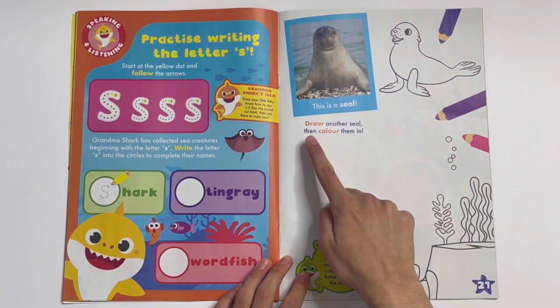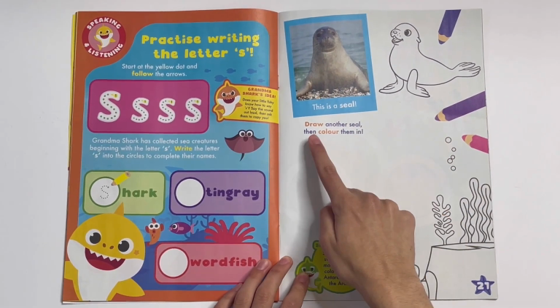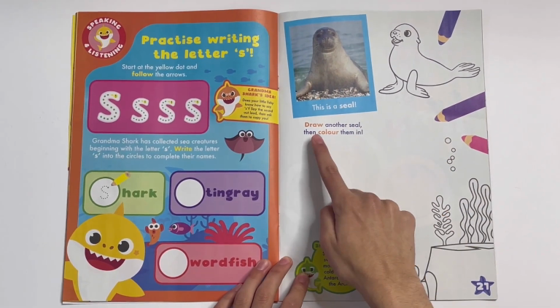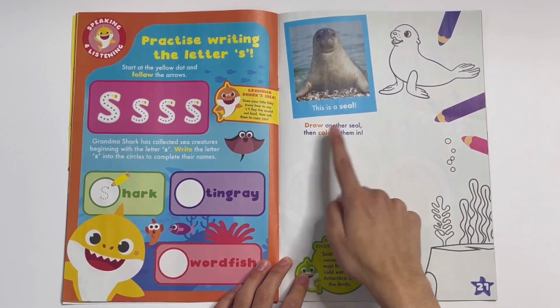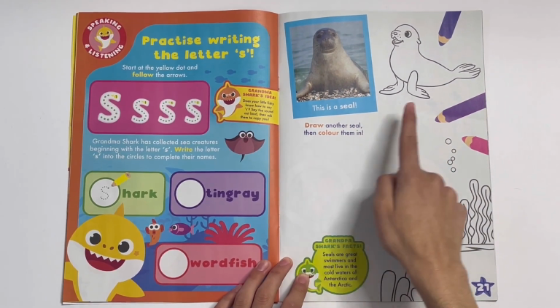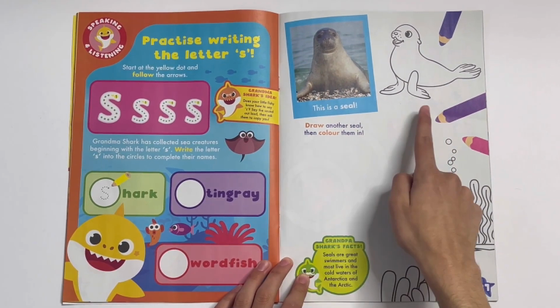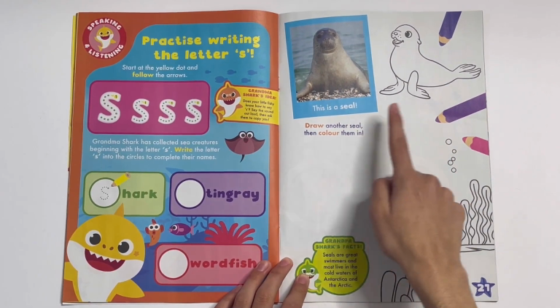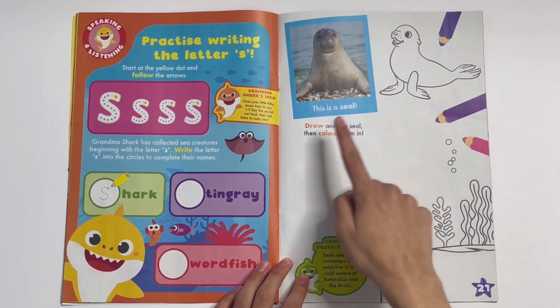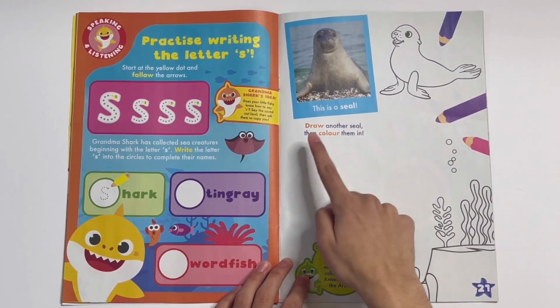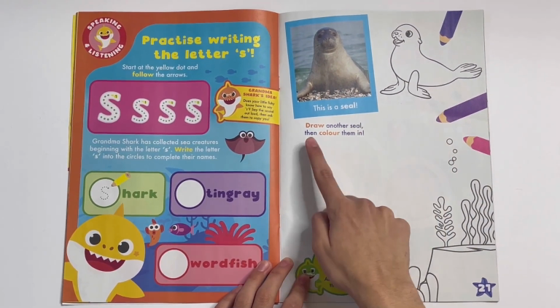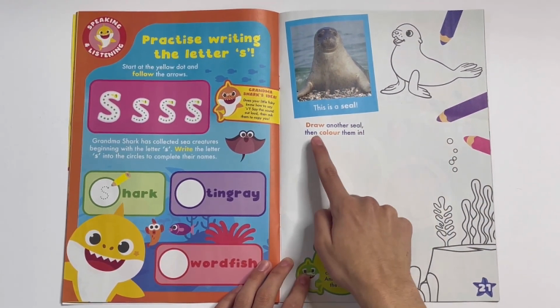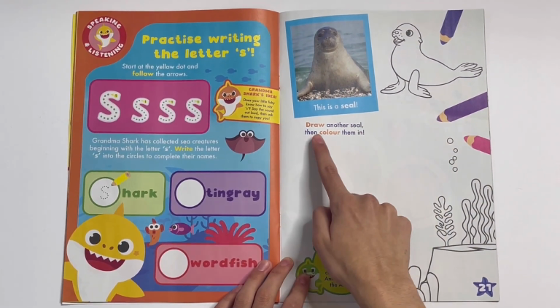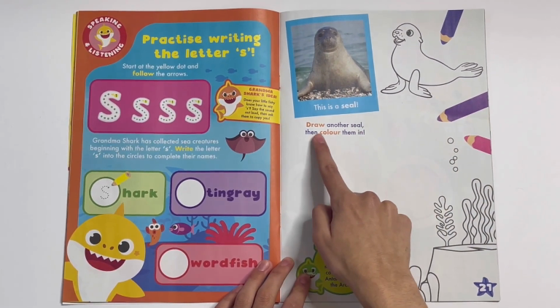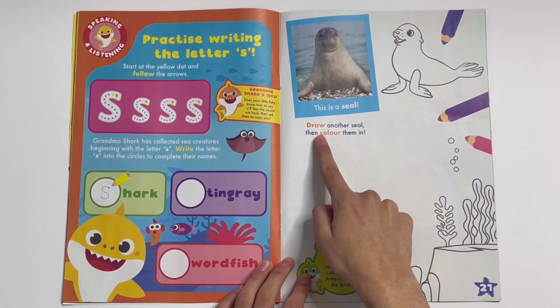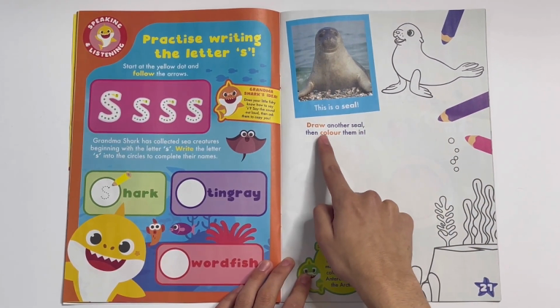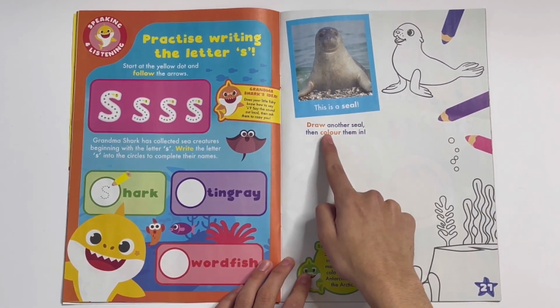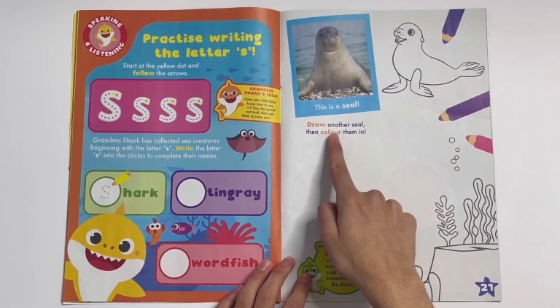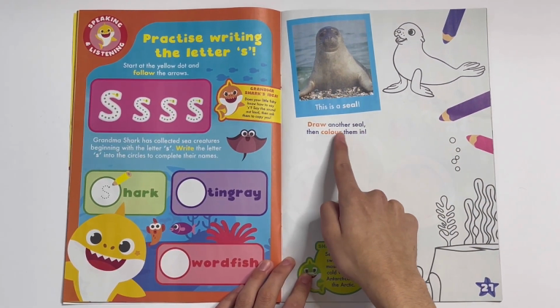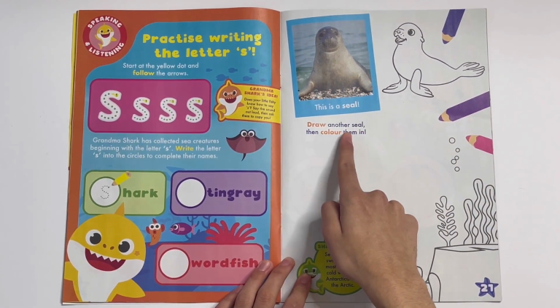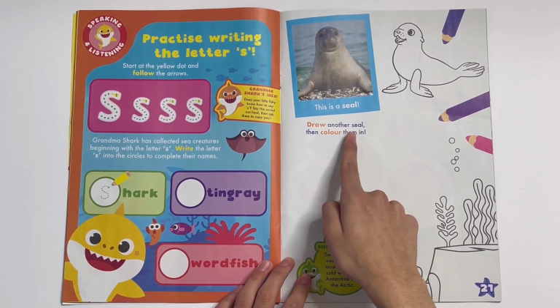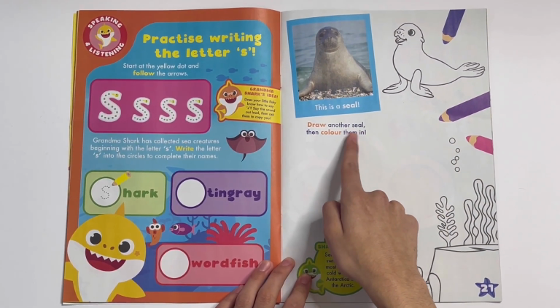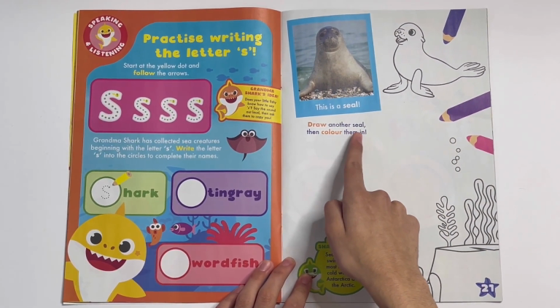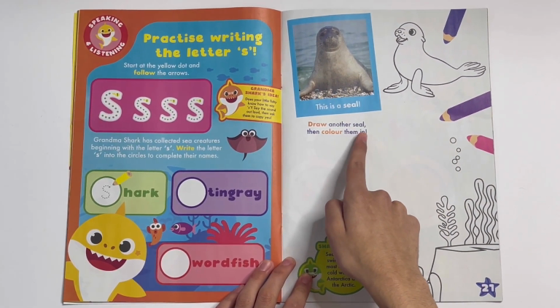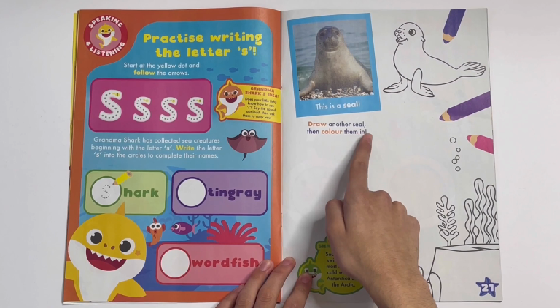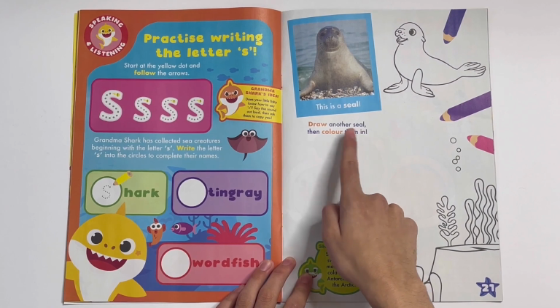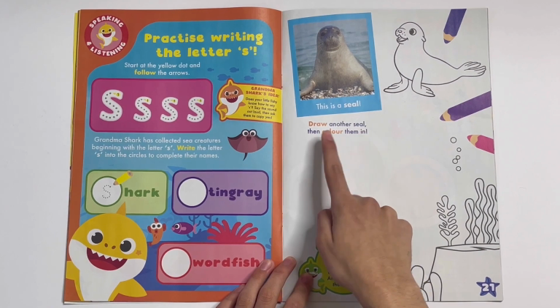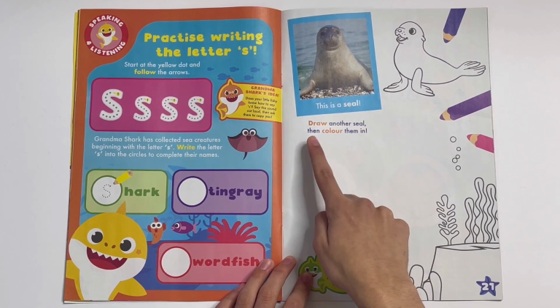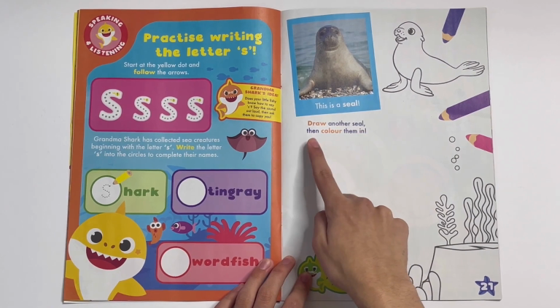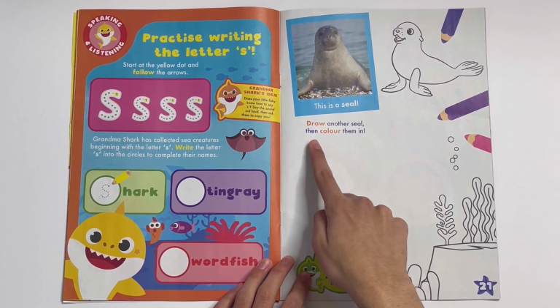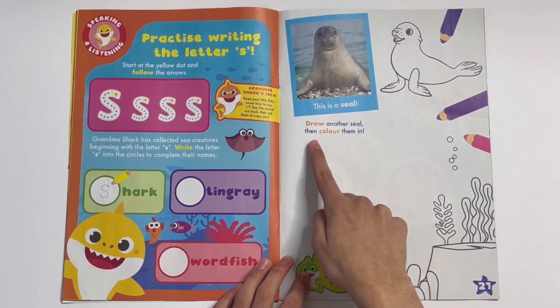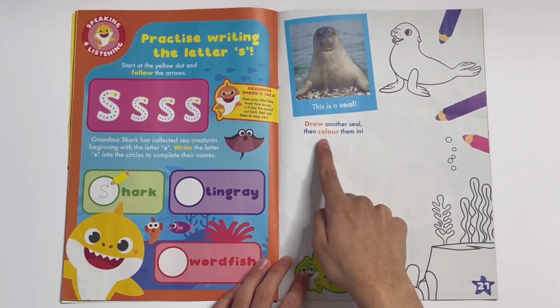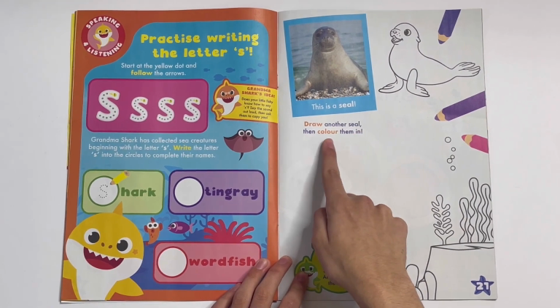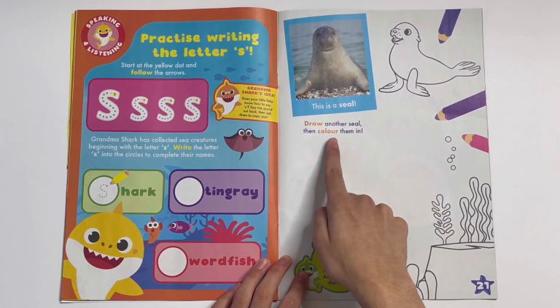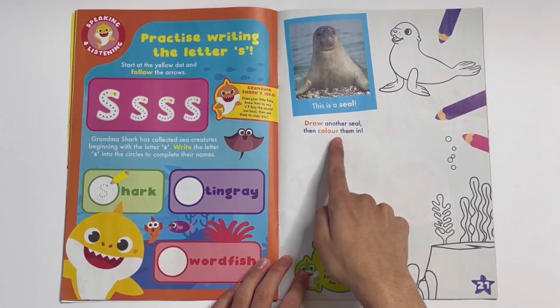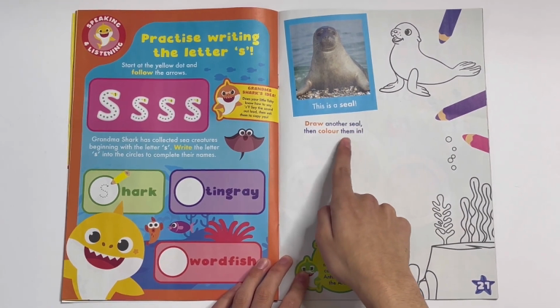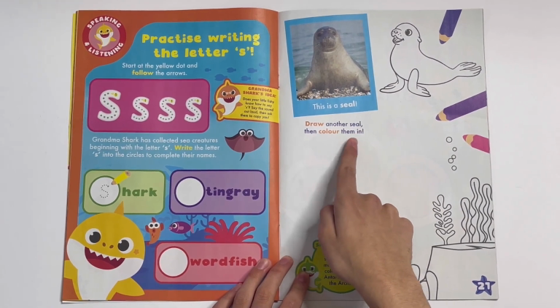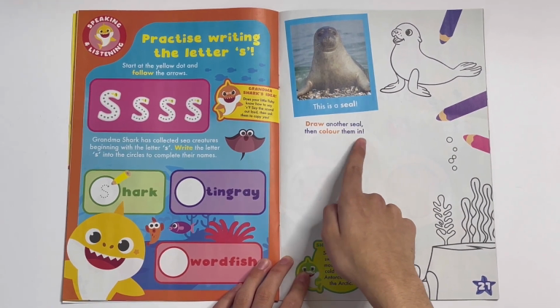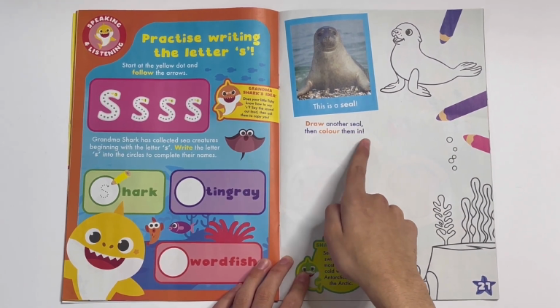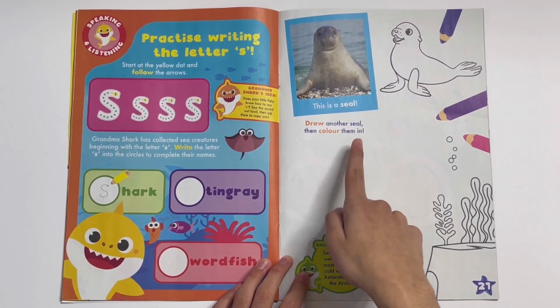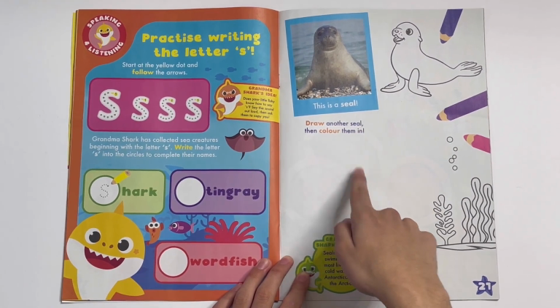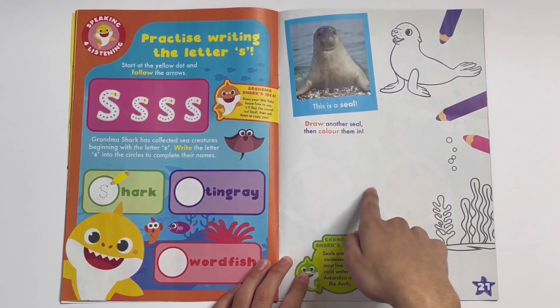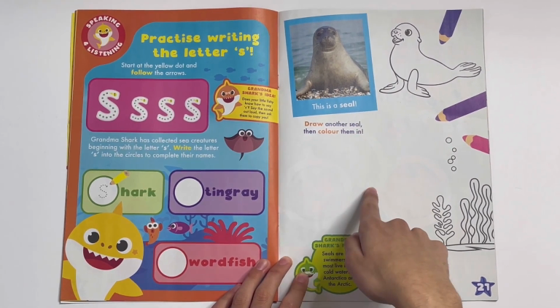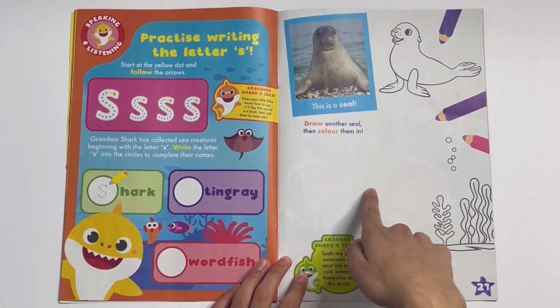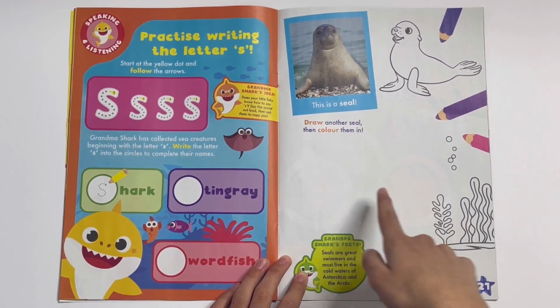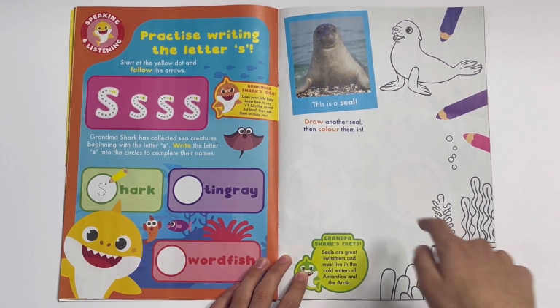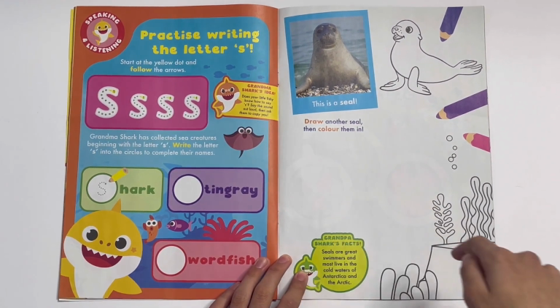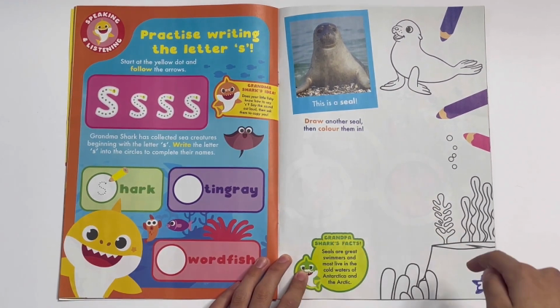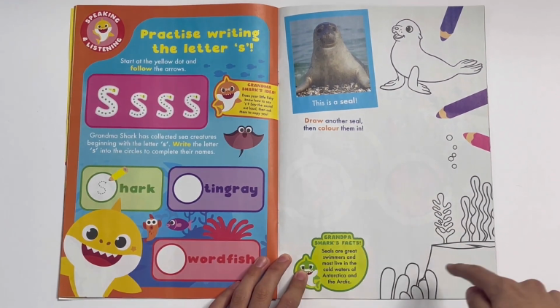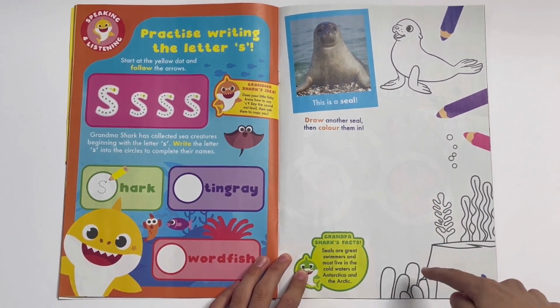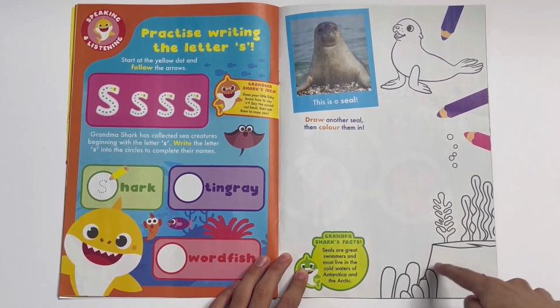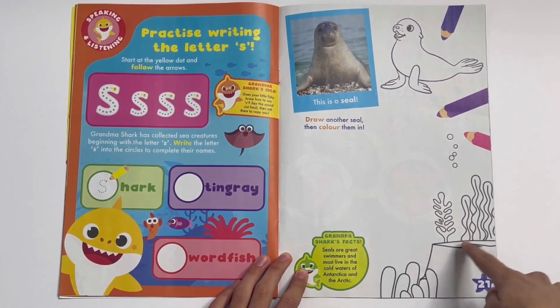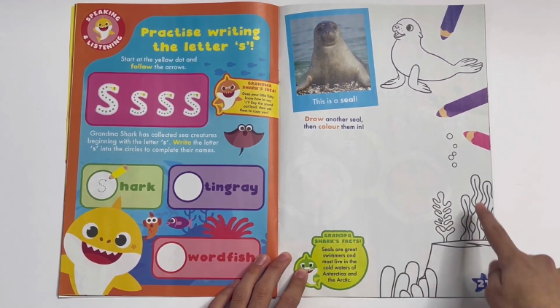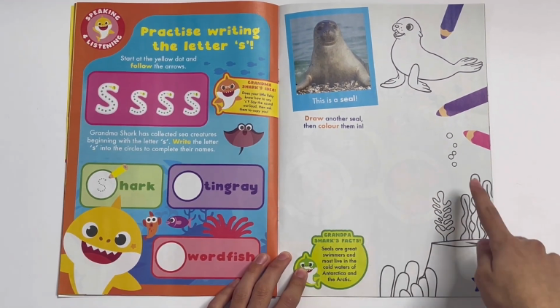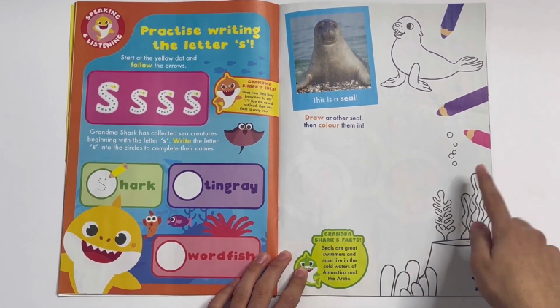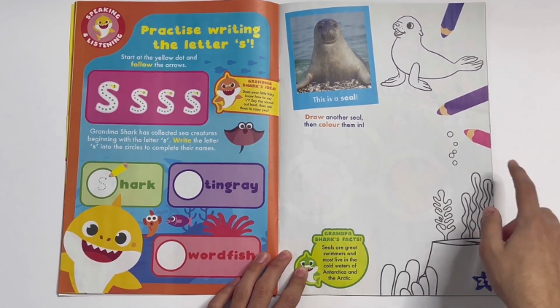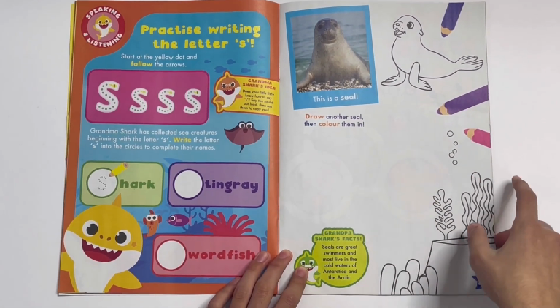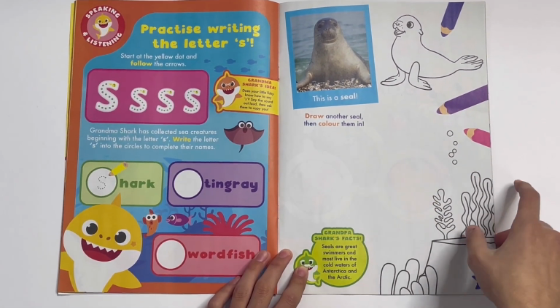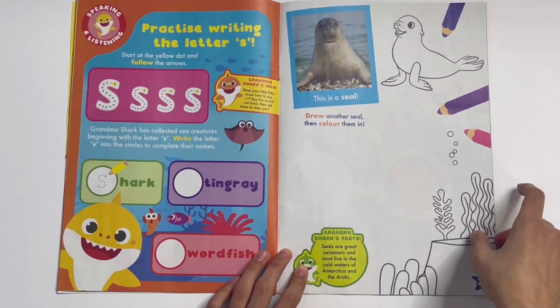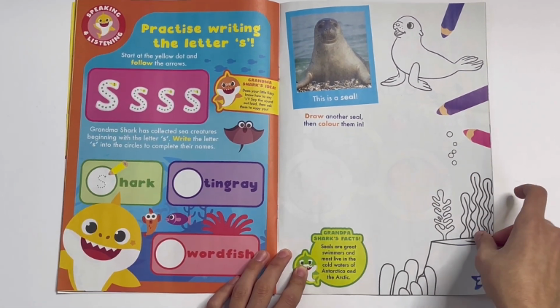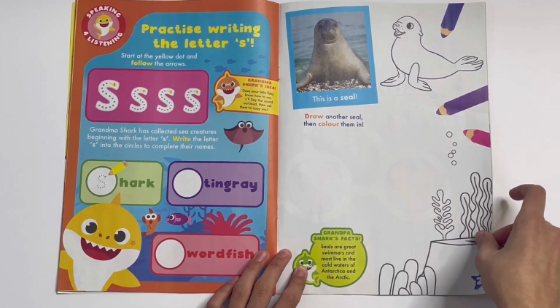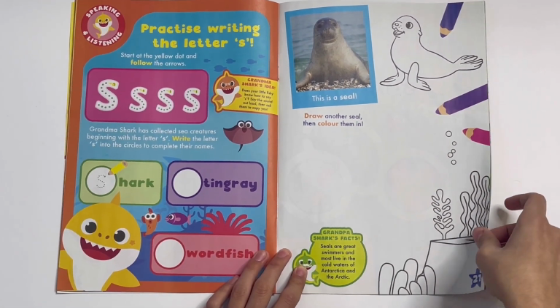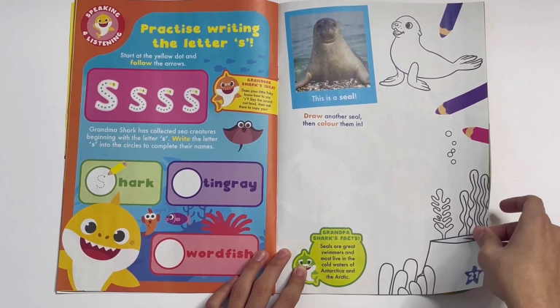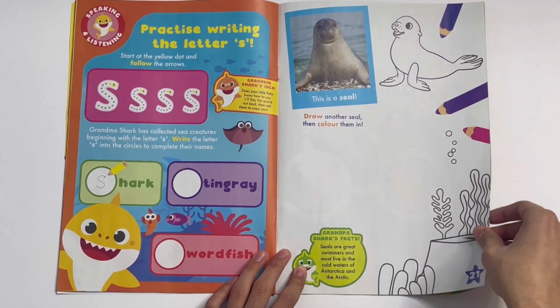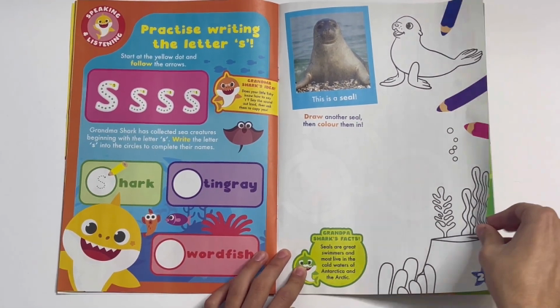This is a seal. You can colour one — and that's a pup. Draw another seal, then colour them in. Got some seaweed coral.